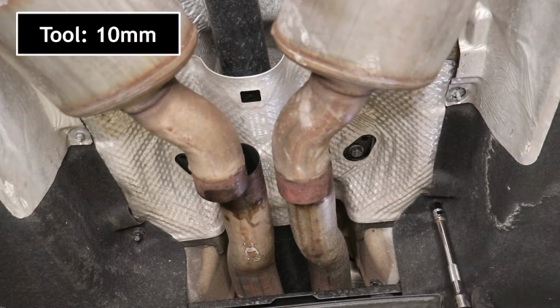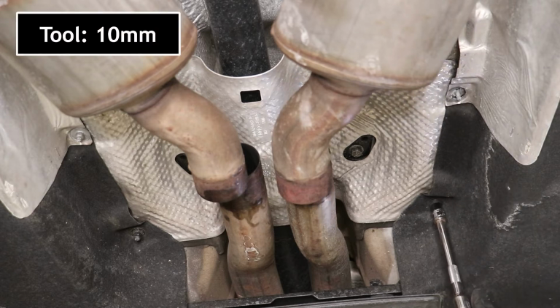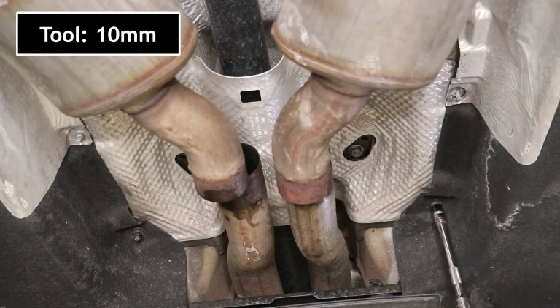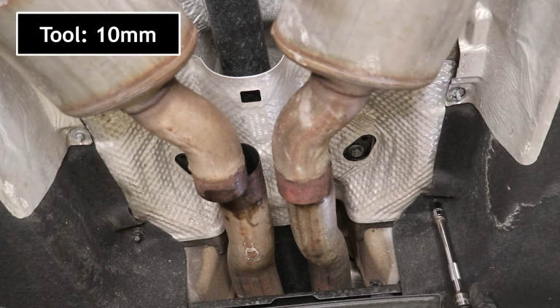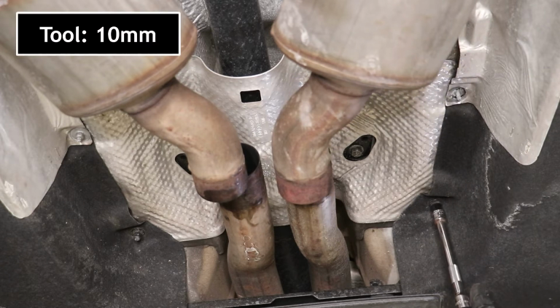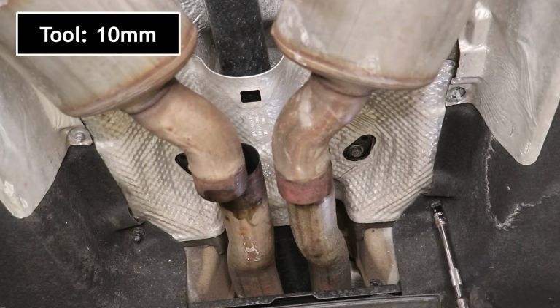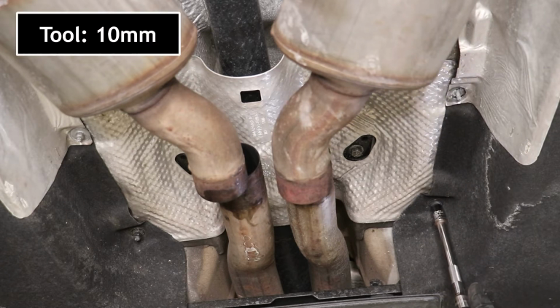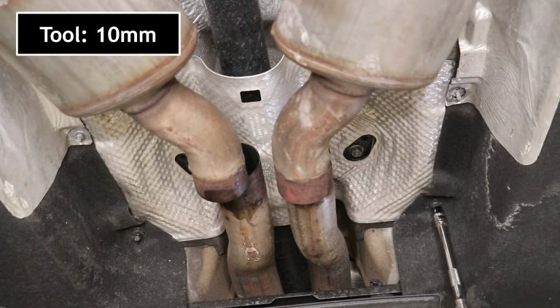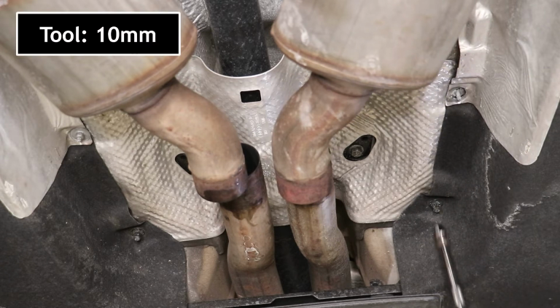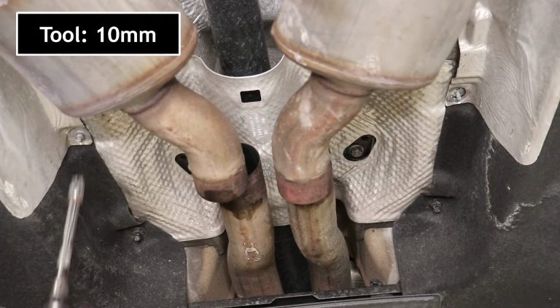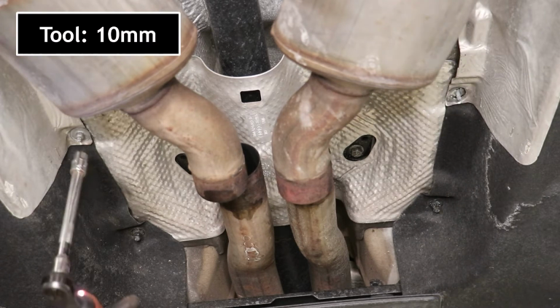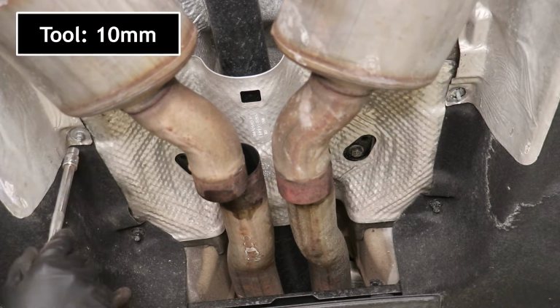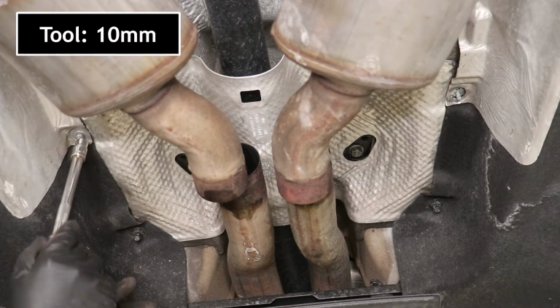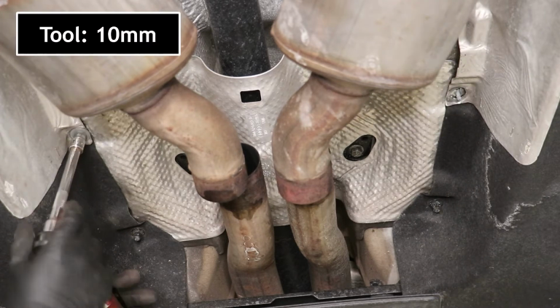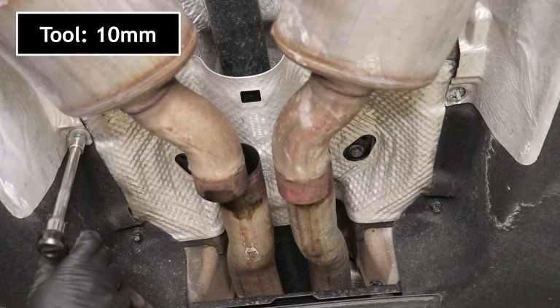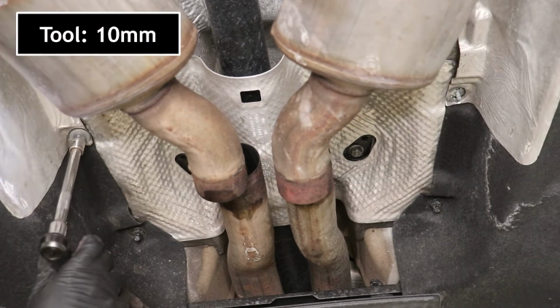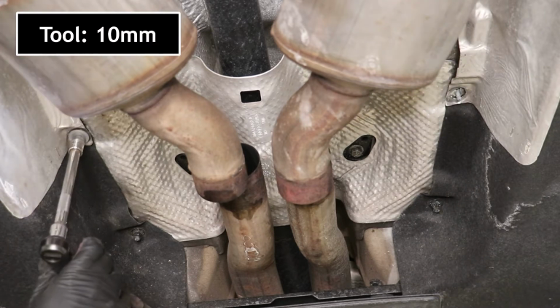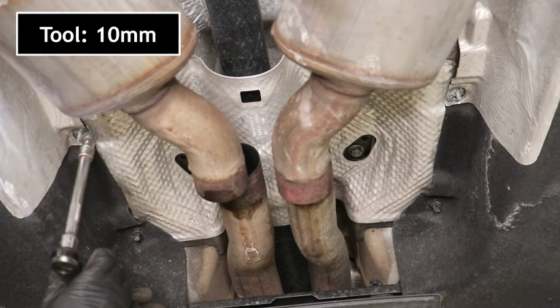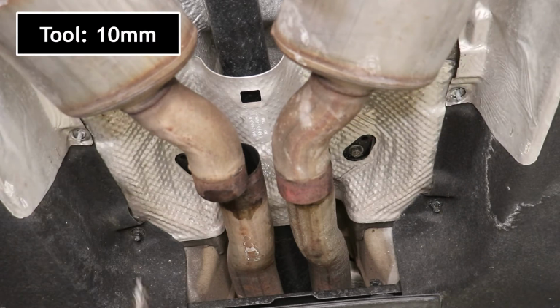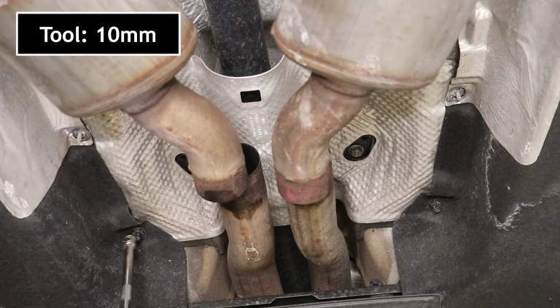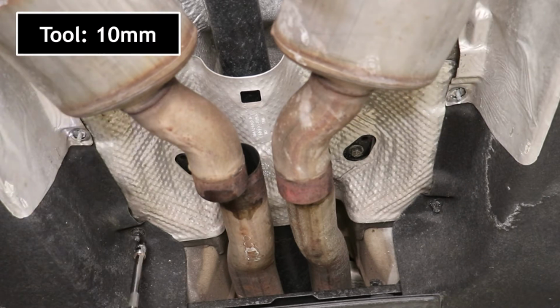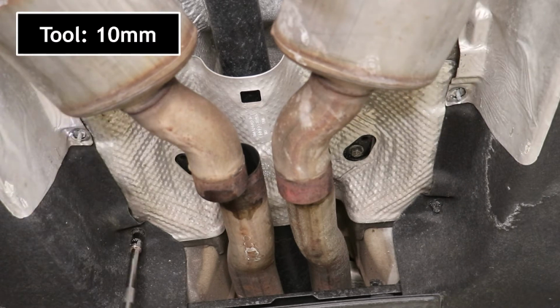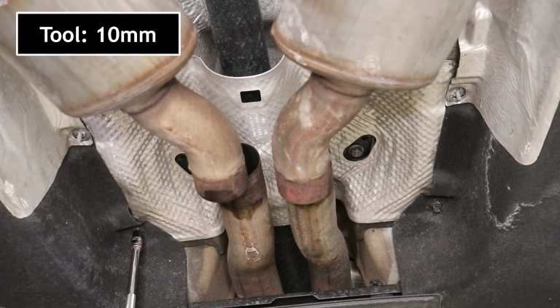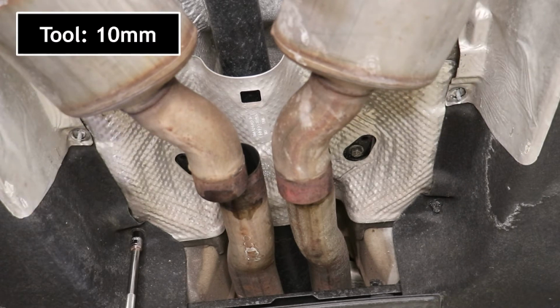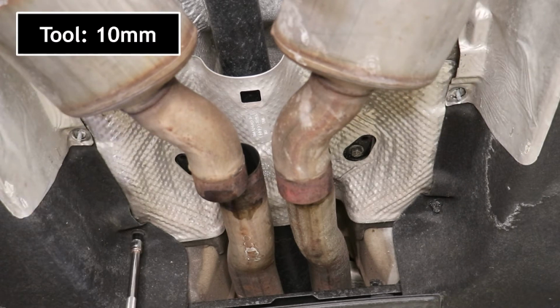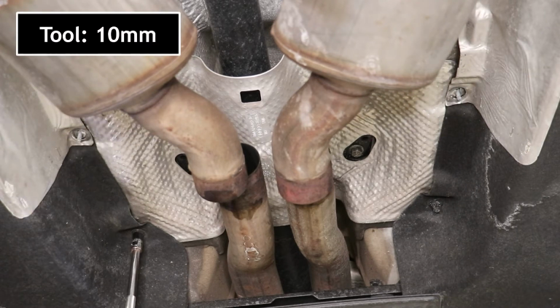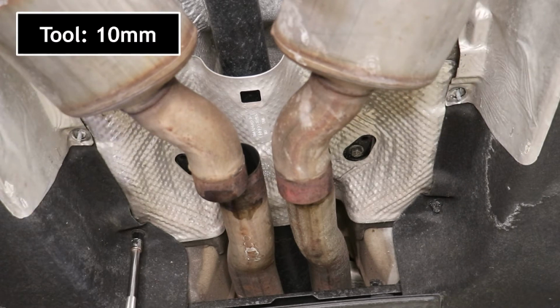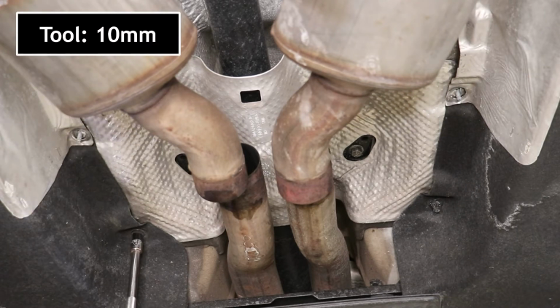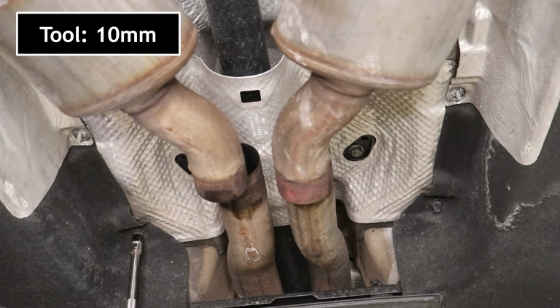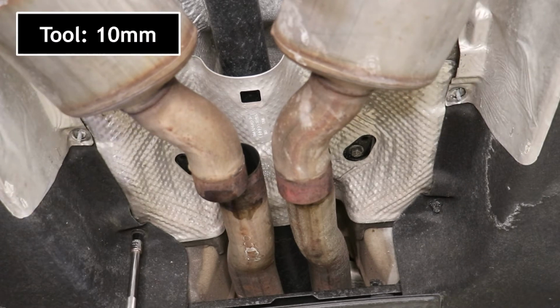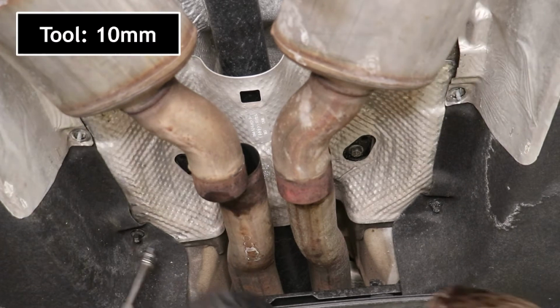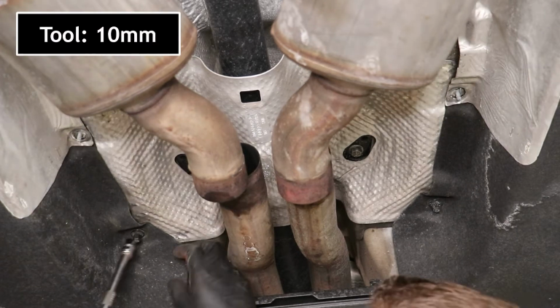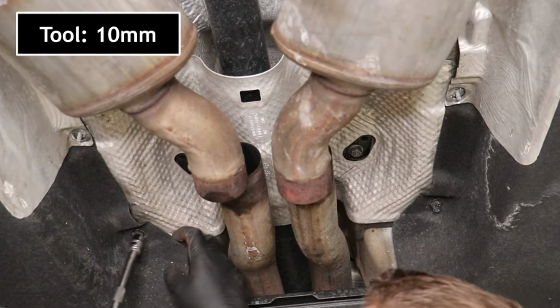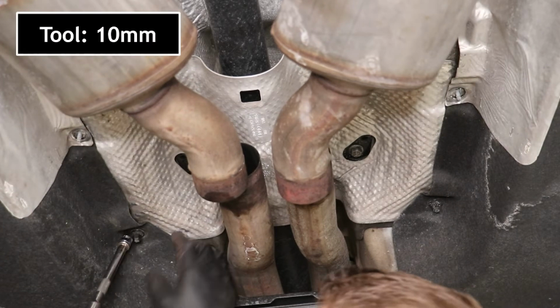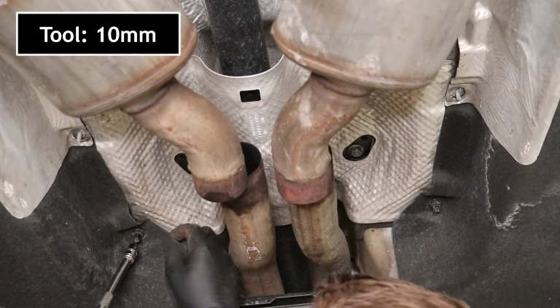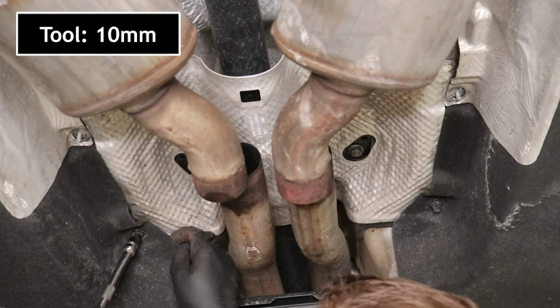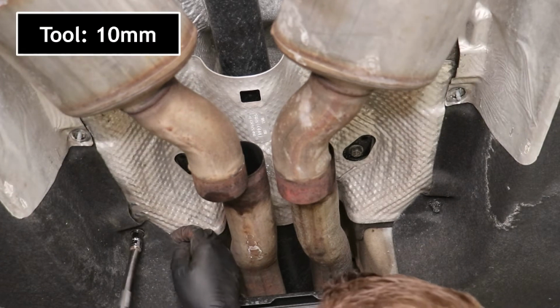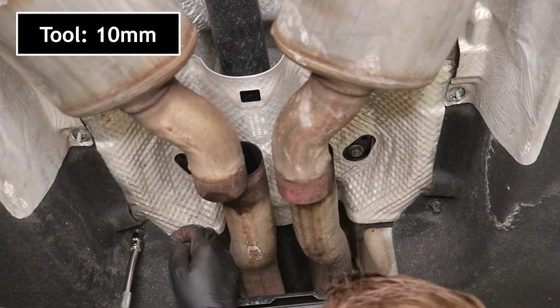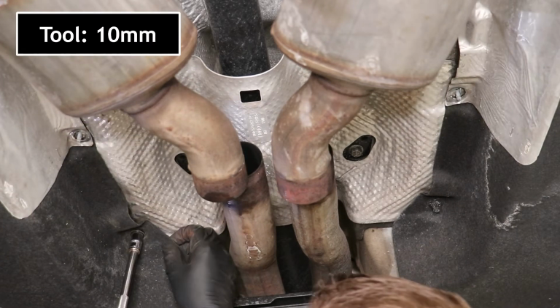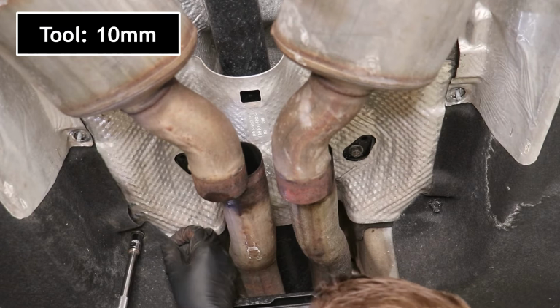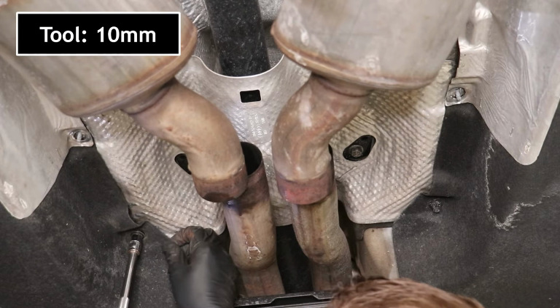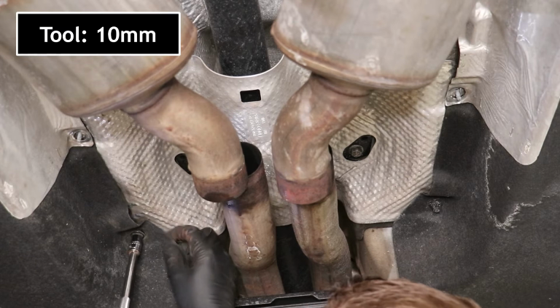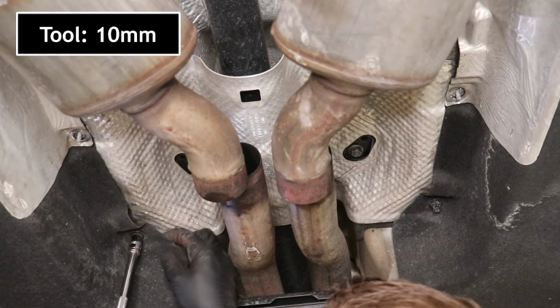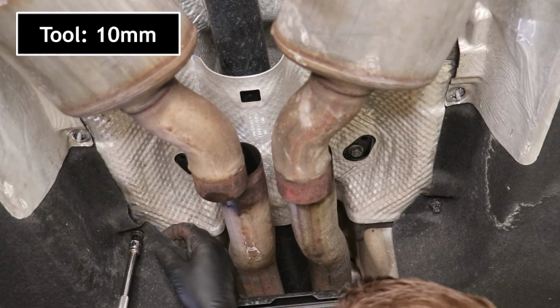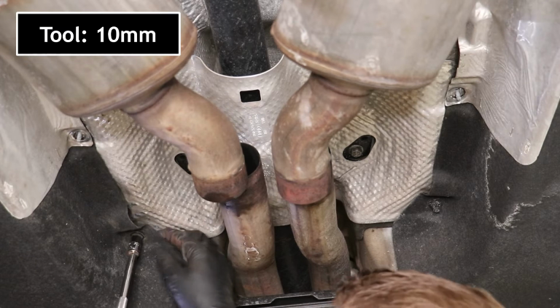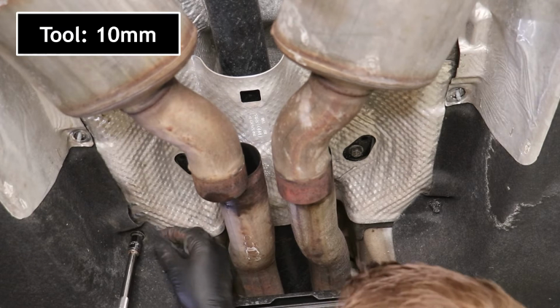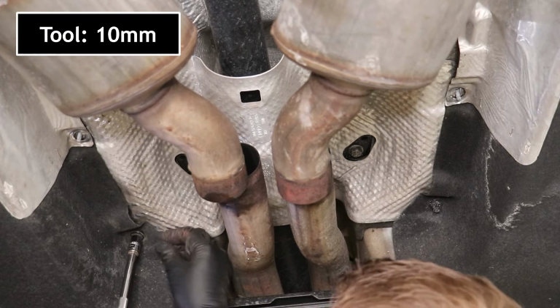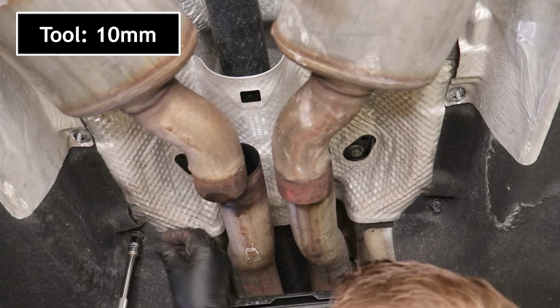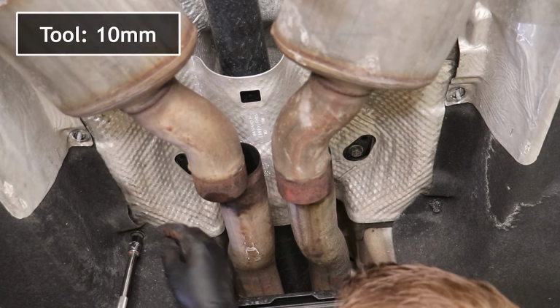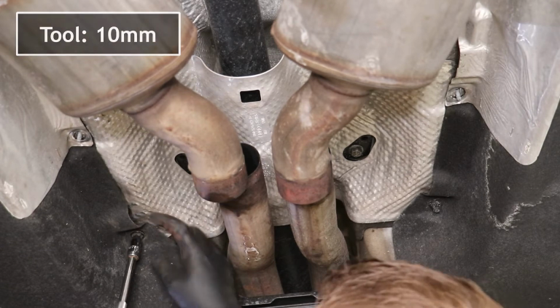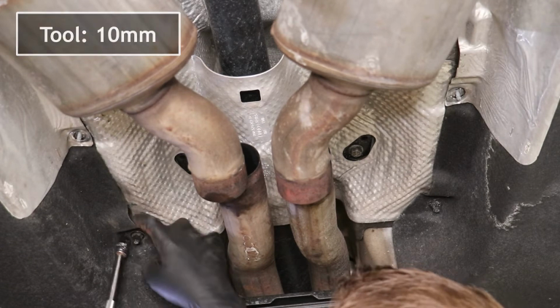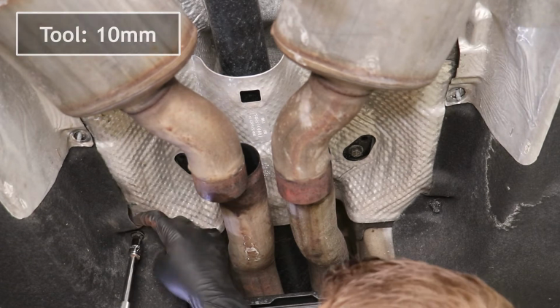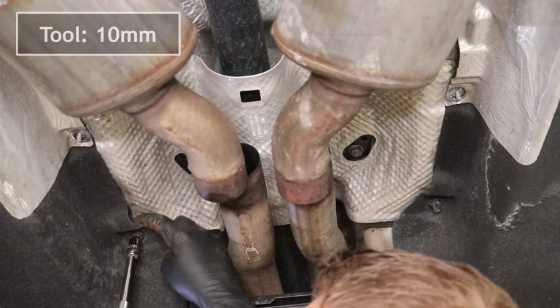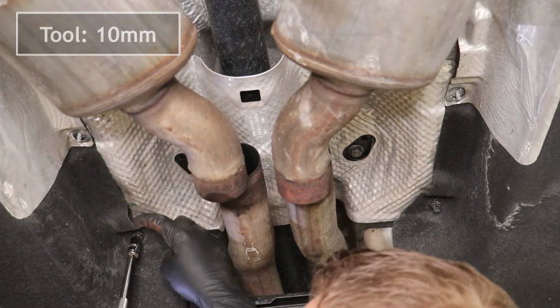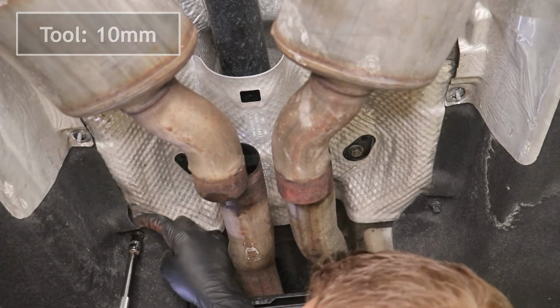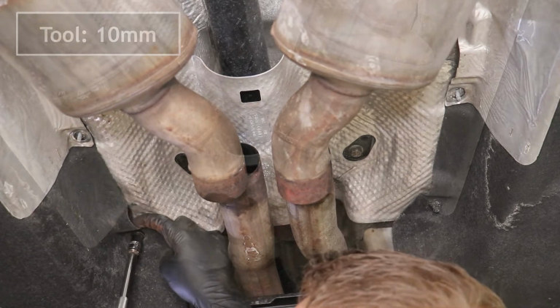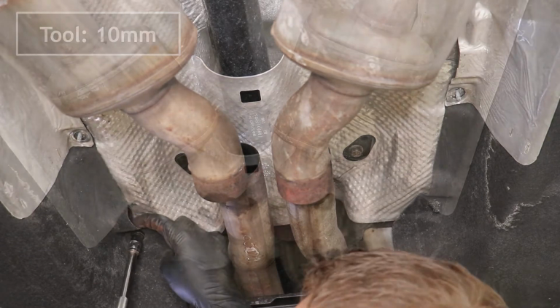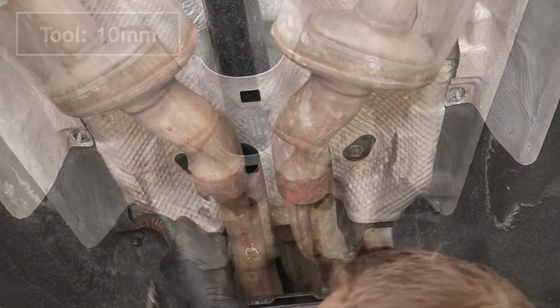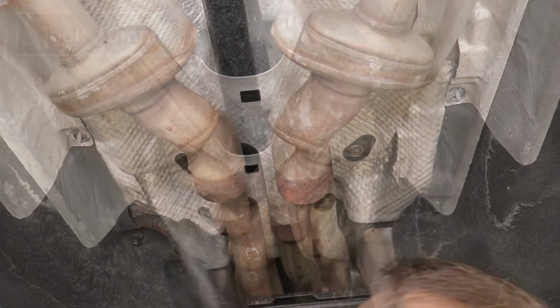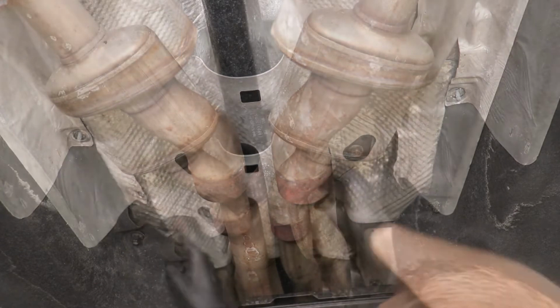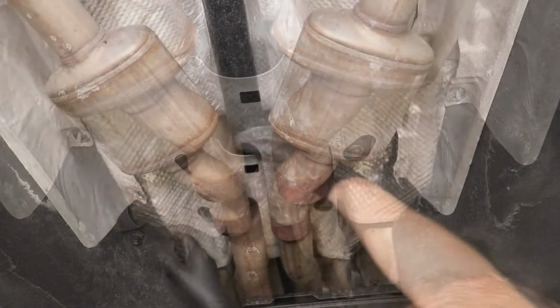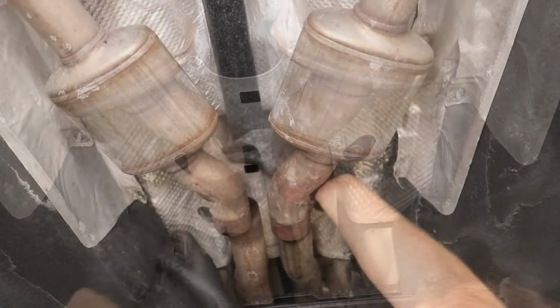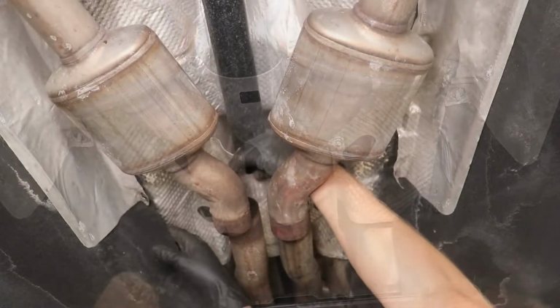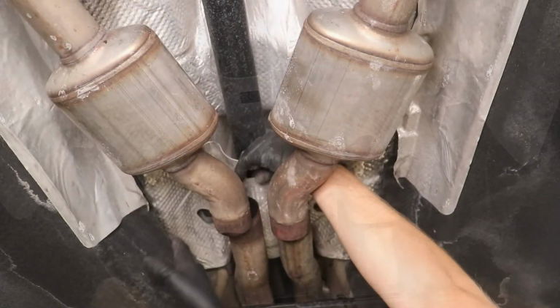Next we'll remove all the fasteners holding the heat shield that's covering up the driveshaft carrier, and then we'll work the heat shield out of there.